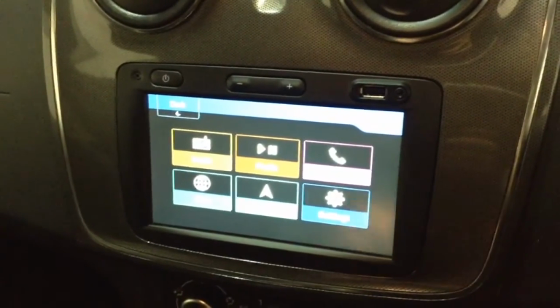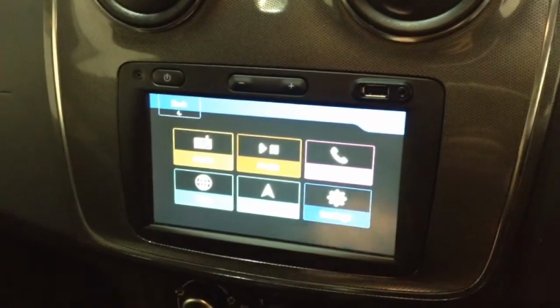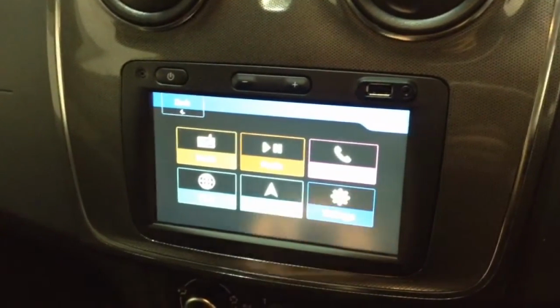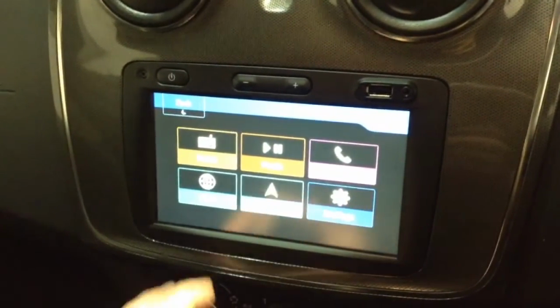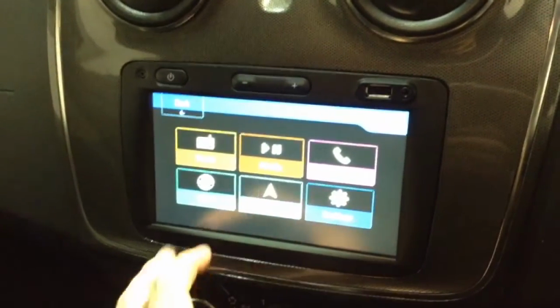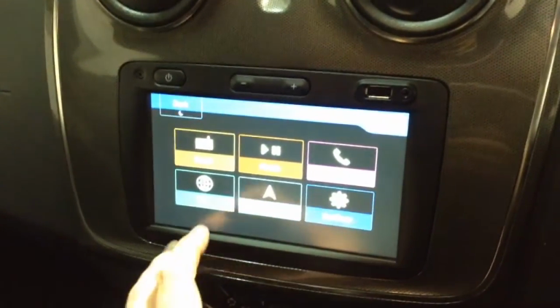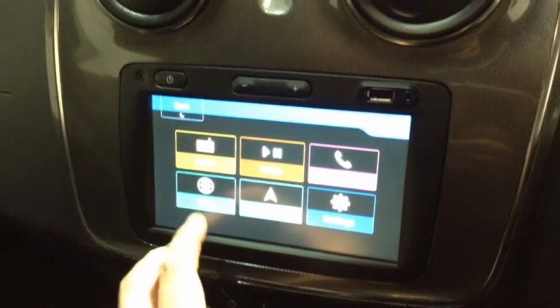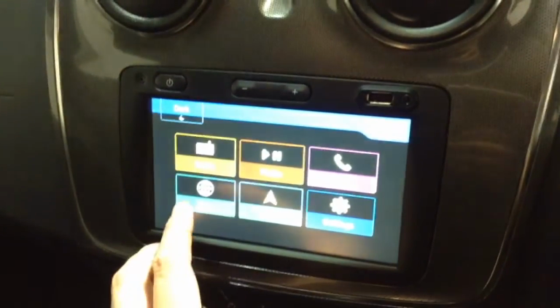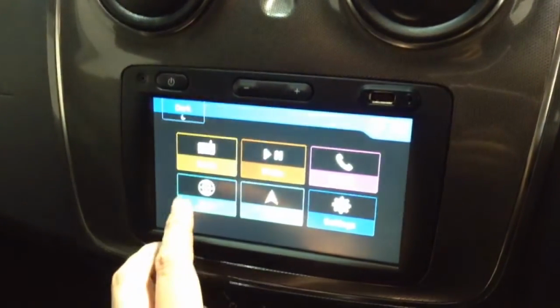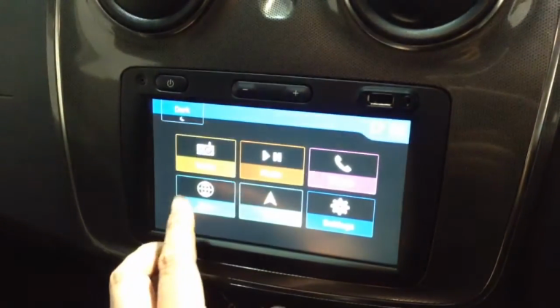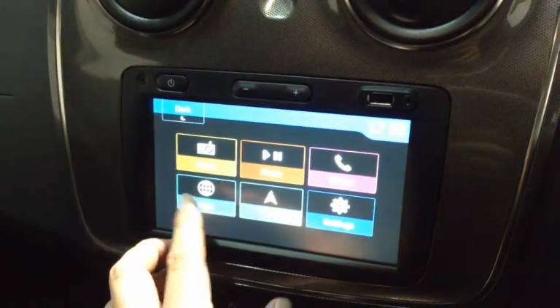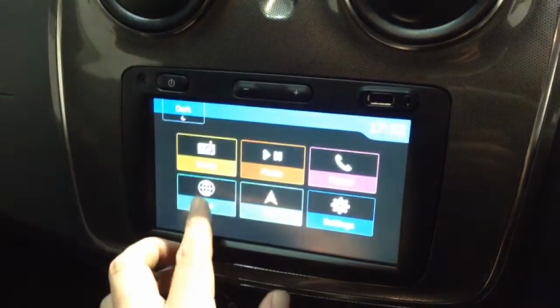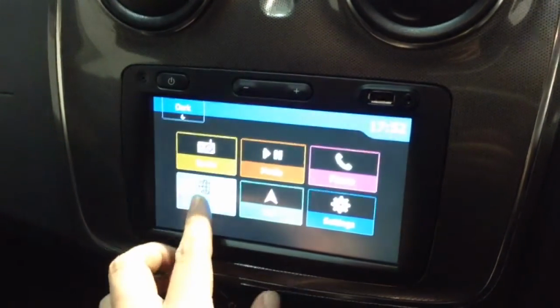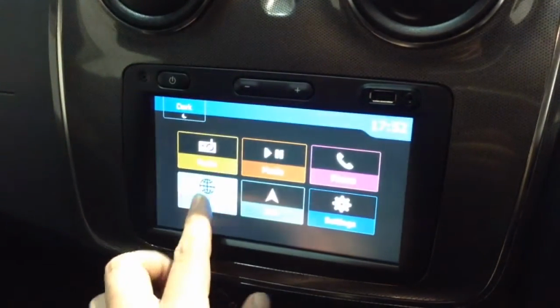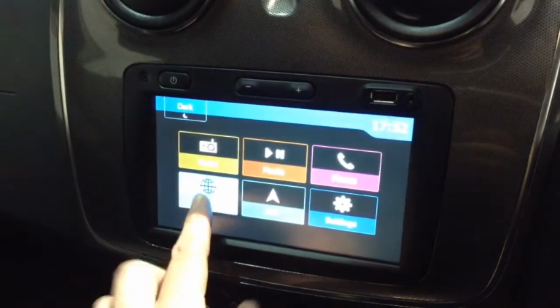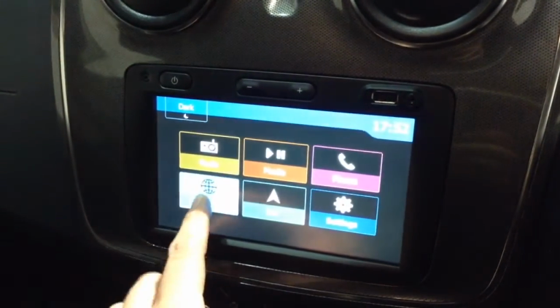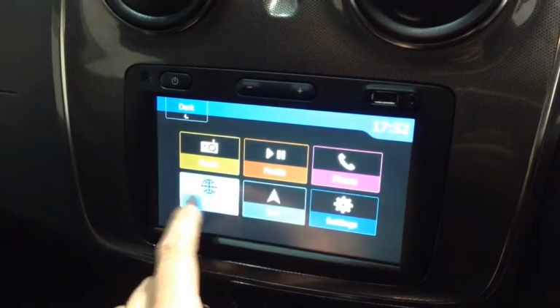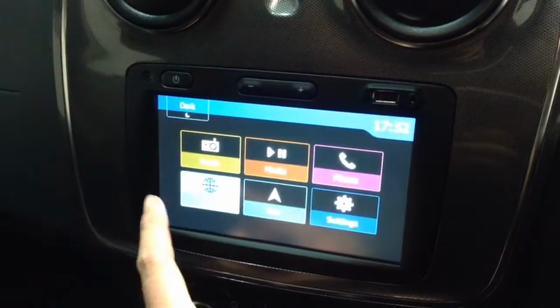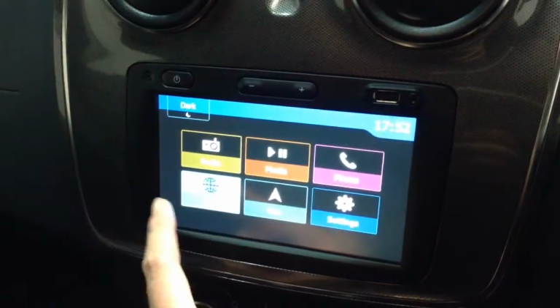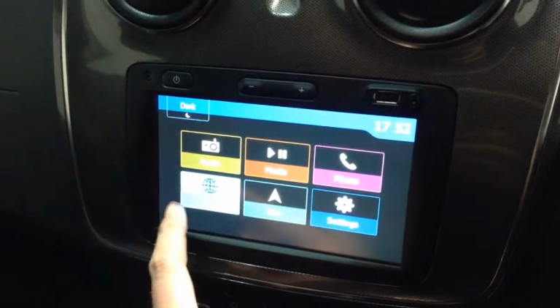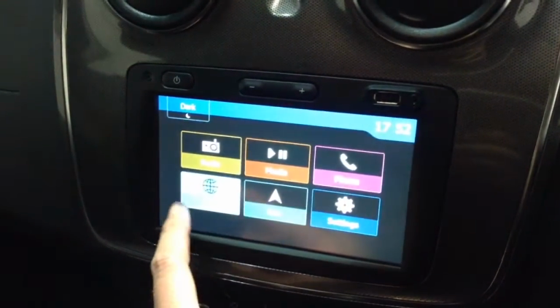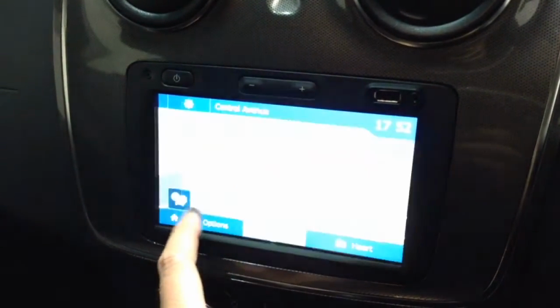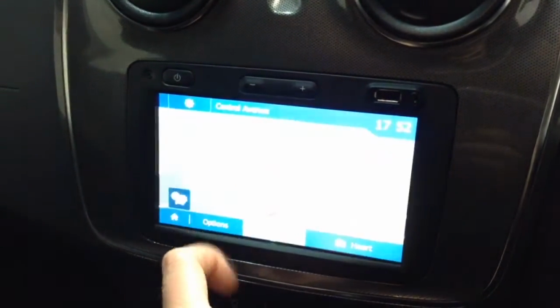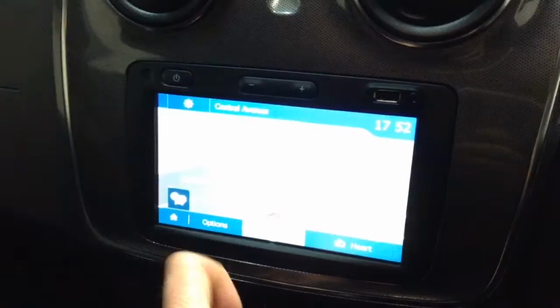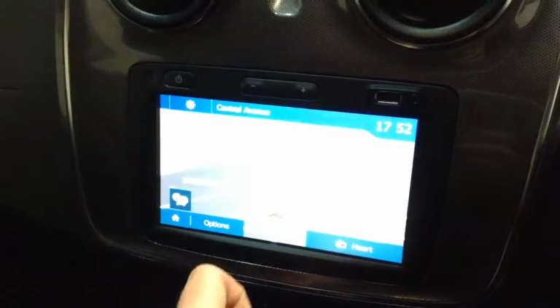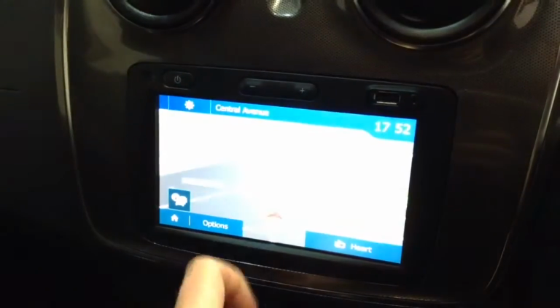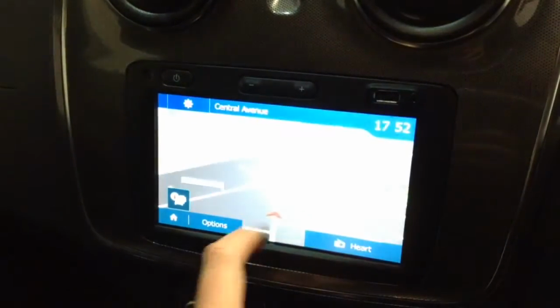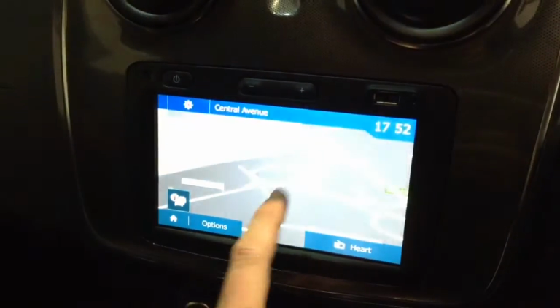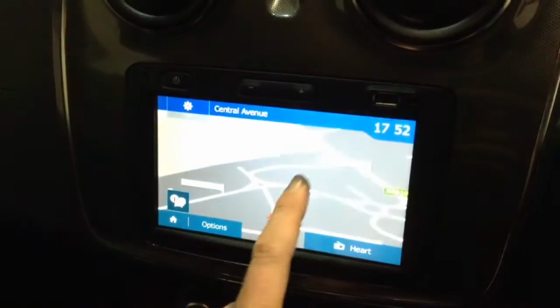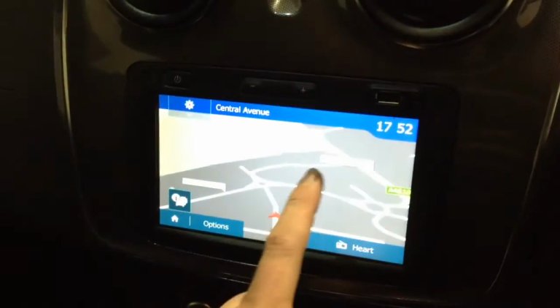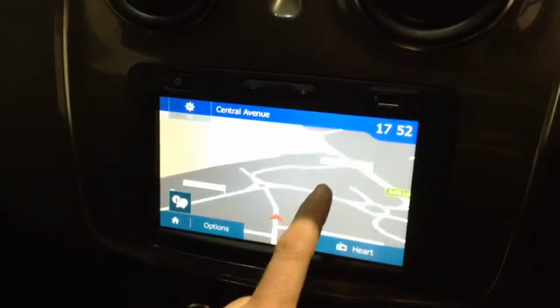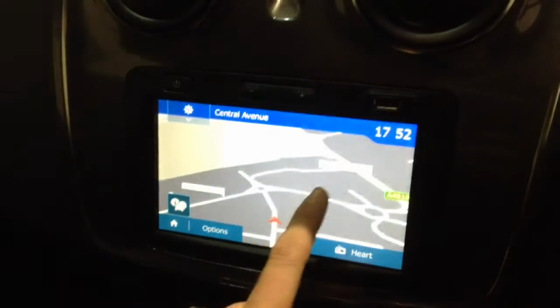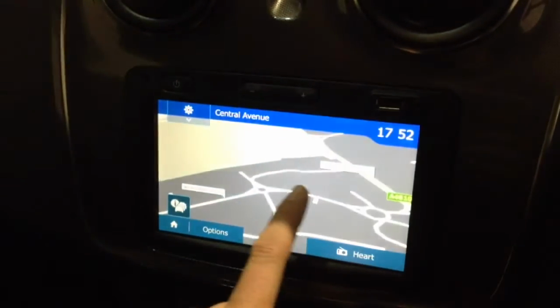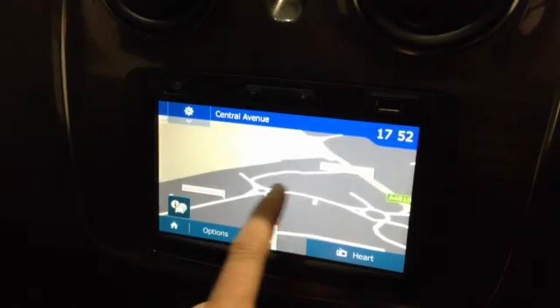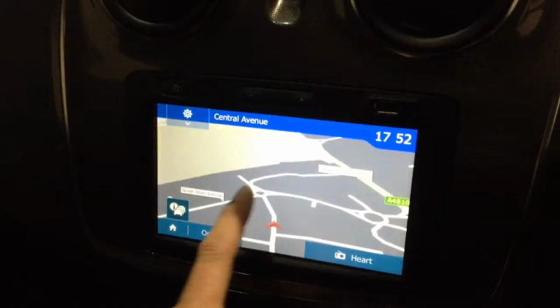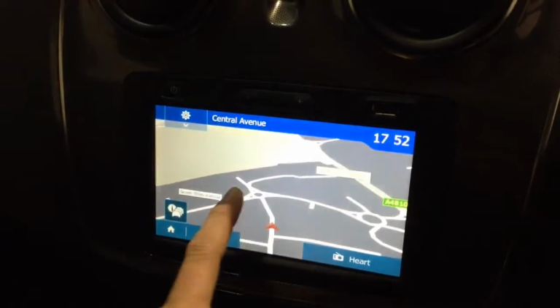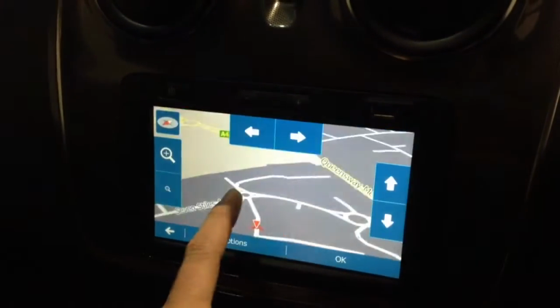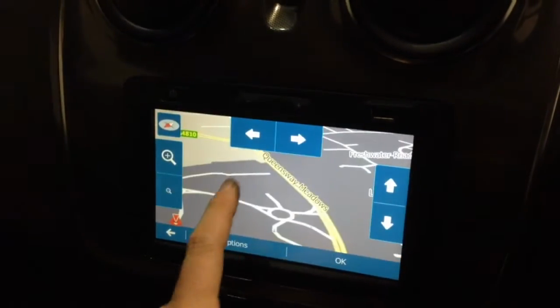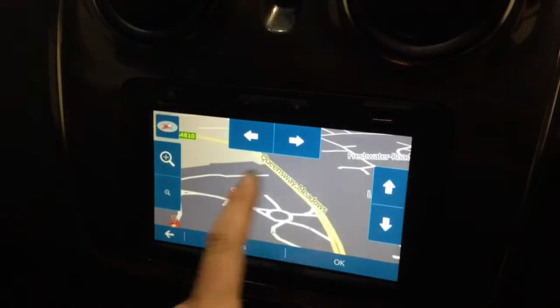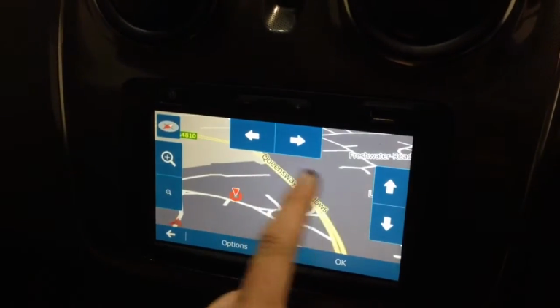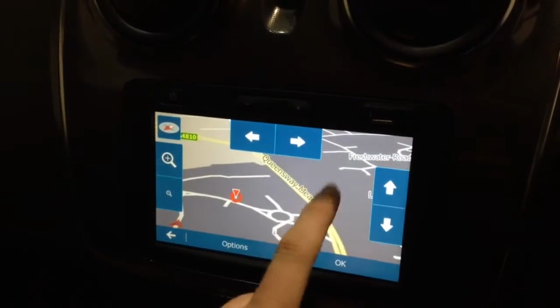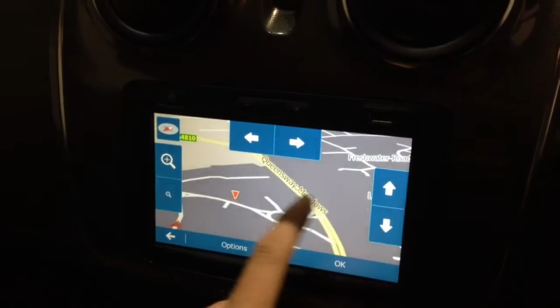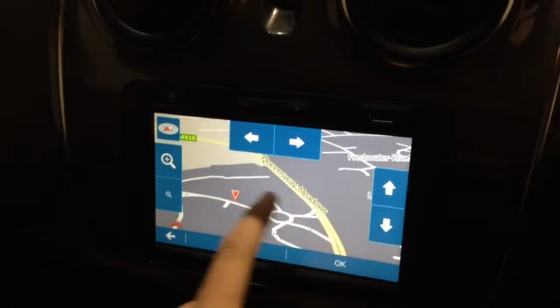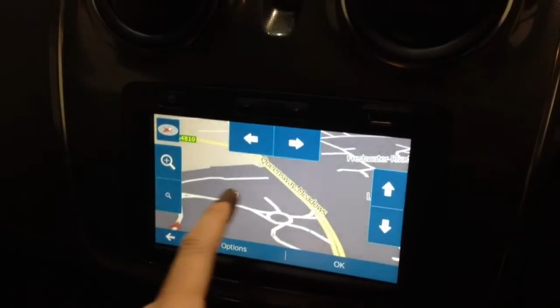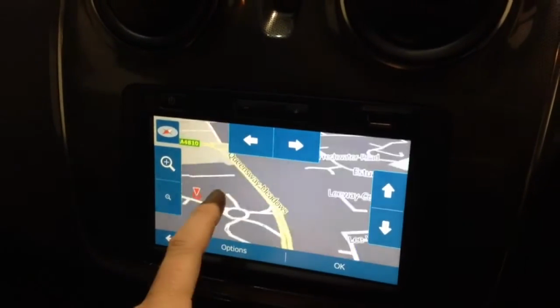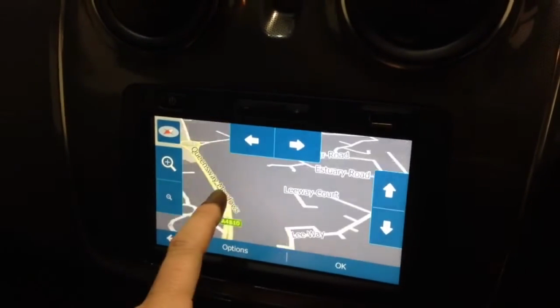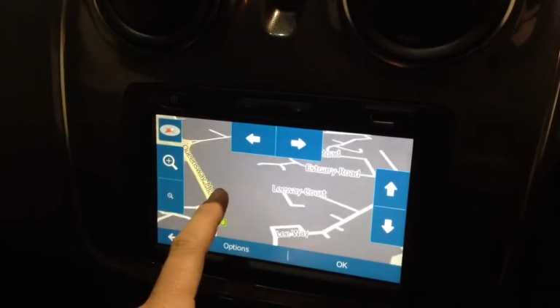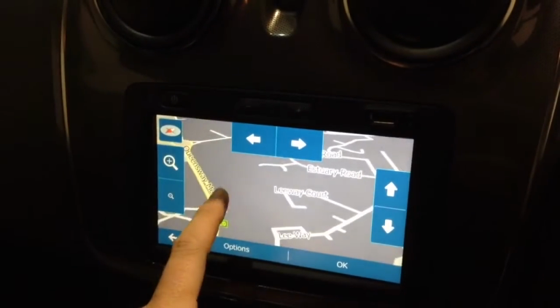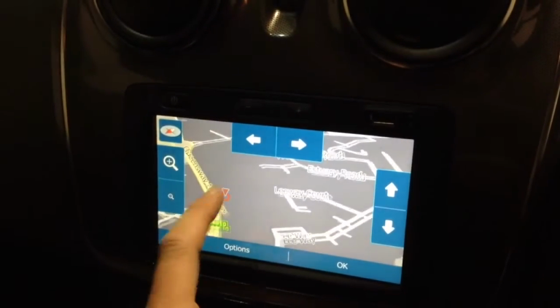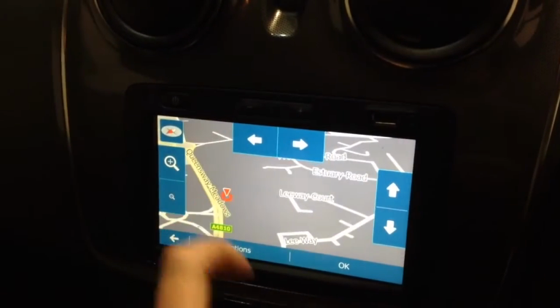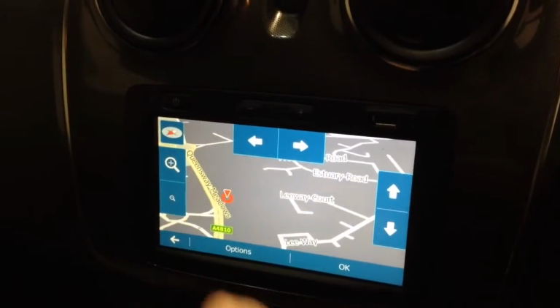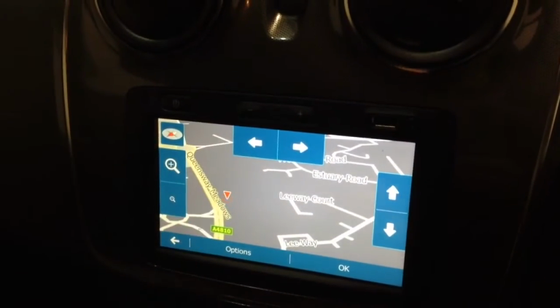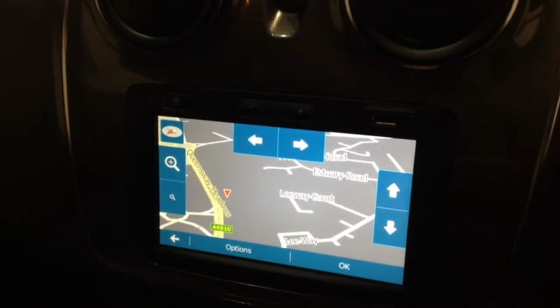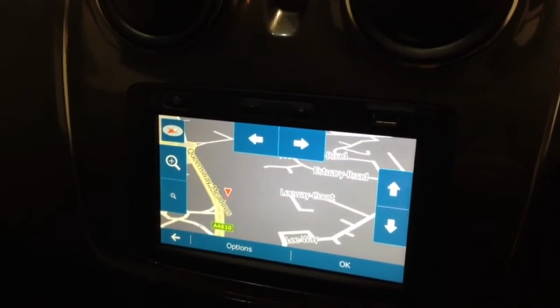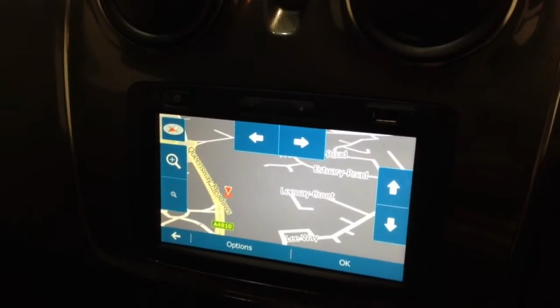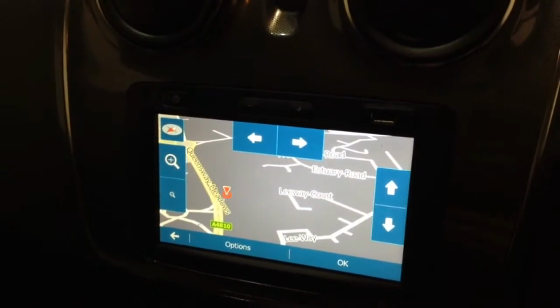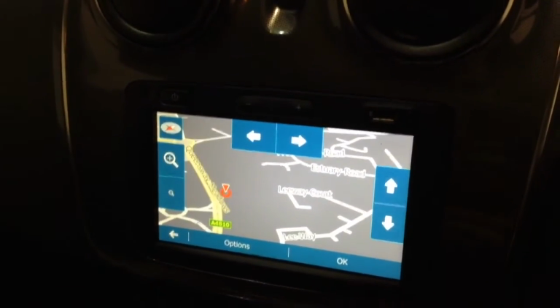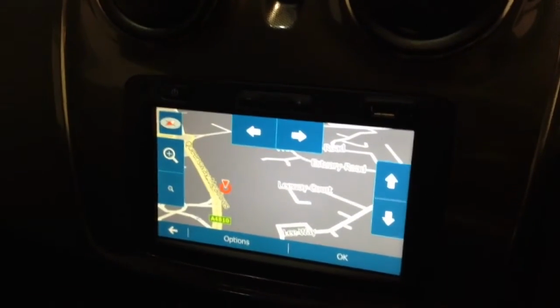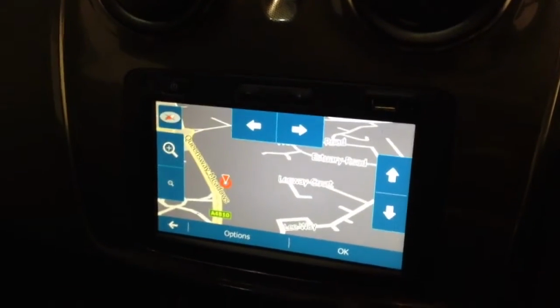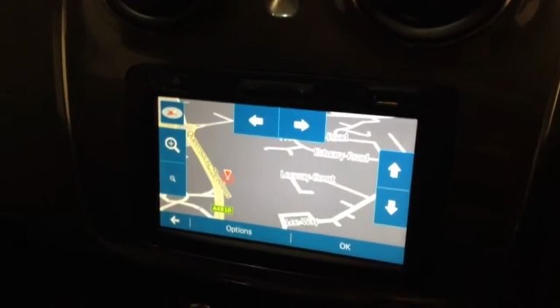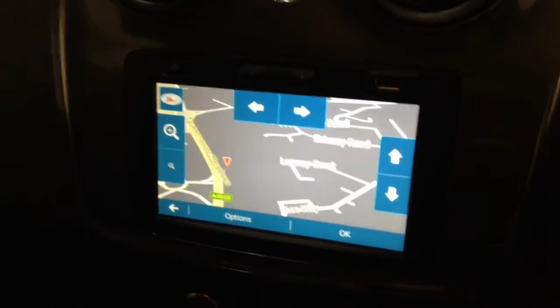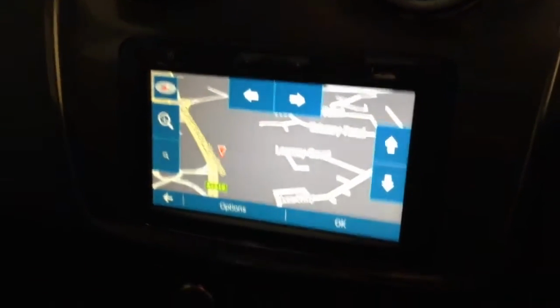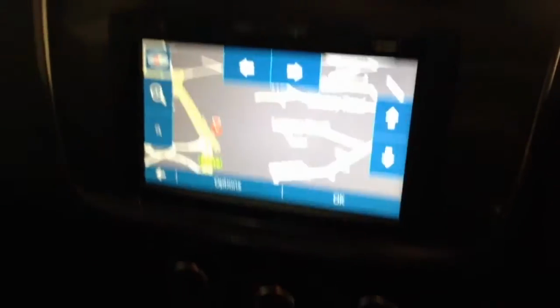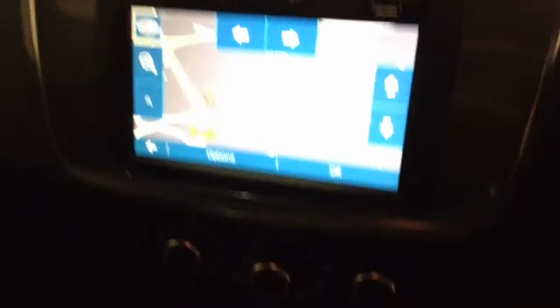Moving down, this vehicle has satellite navigation via the use of the map and app button, which you can navigate freely using the touchscreen capabilities safely on the move.